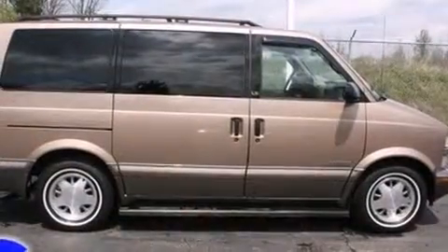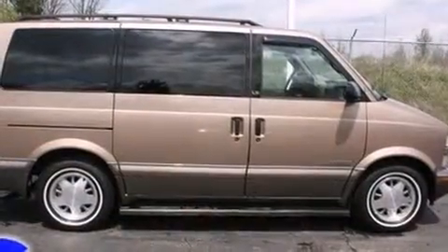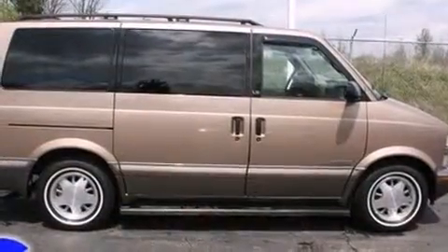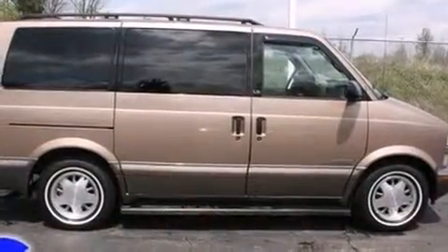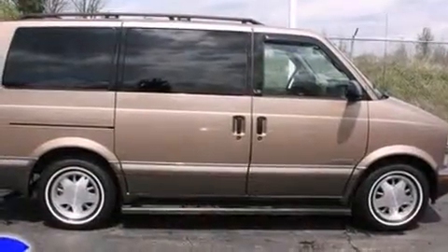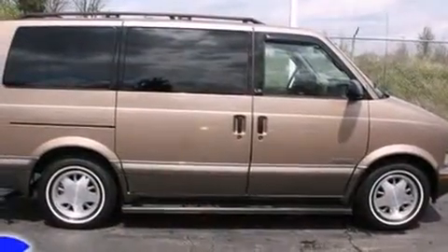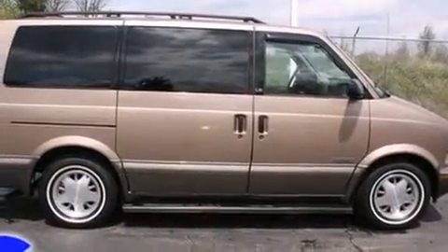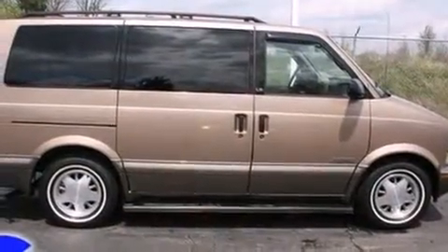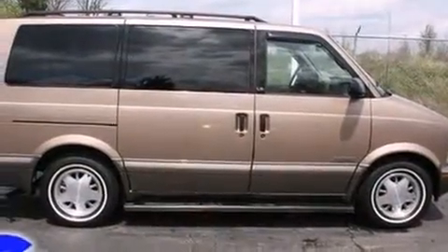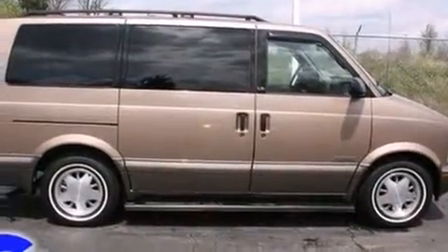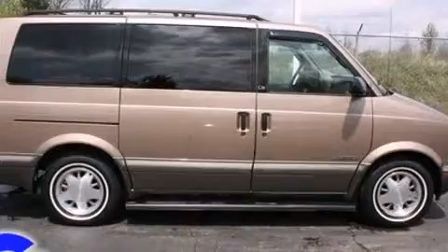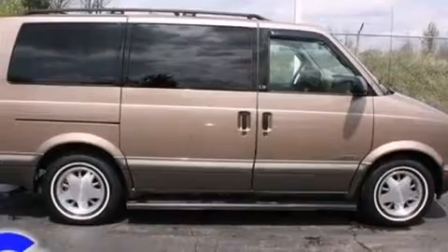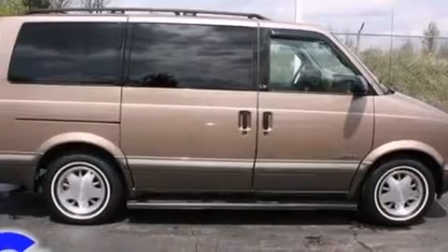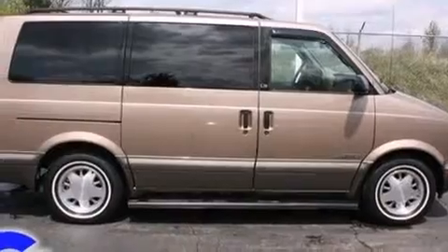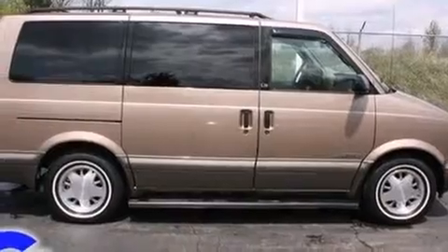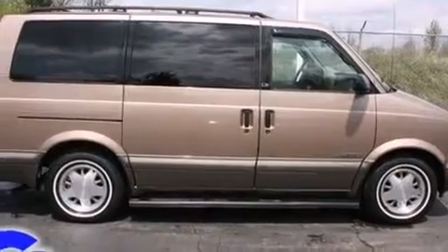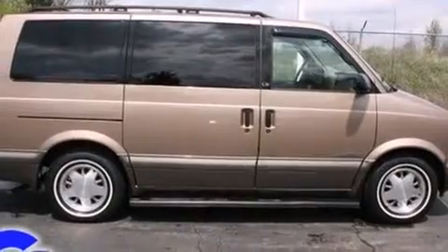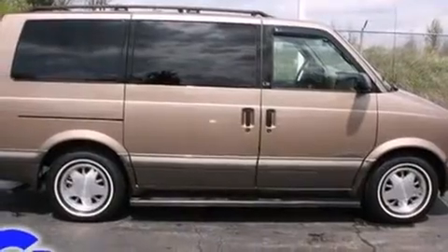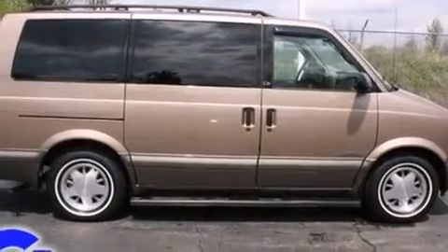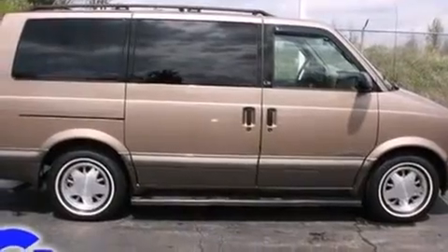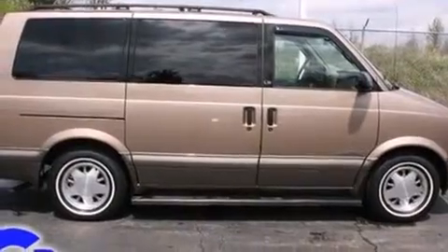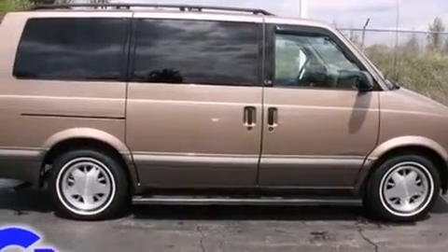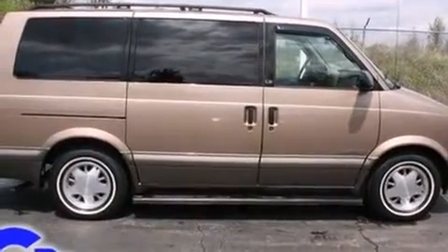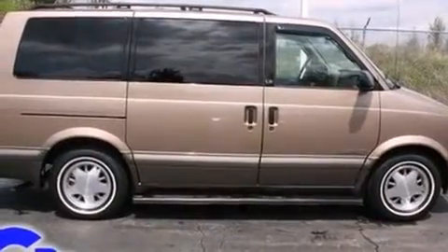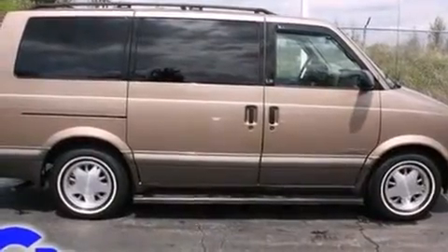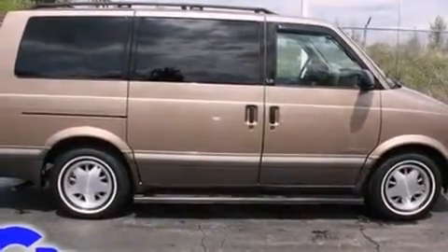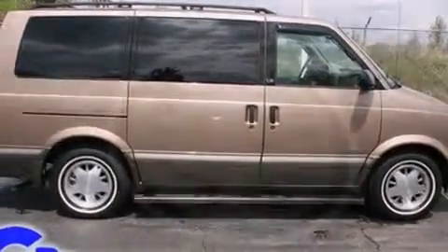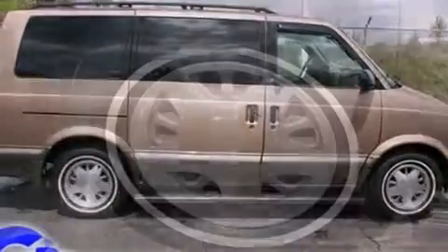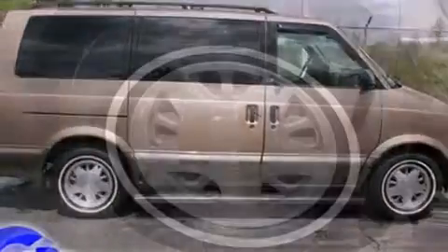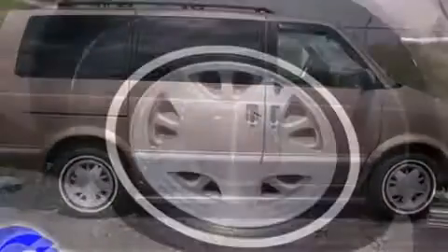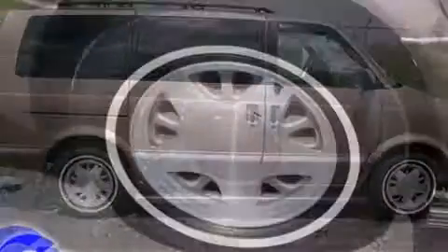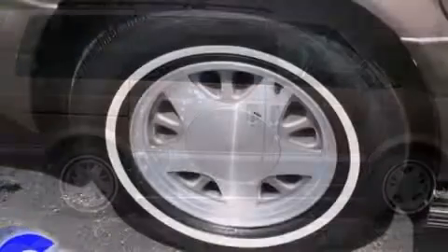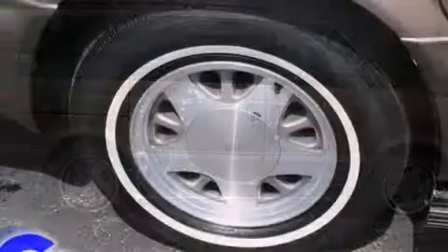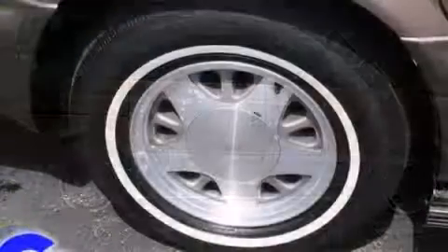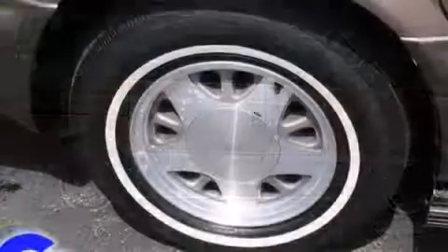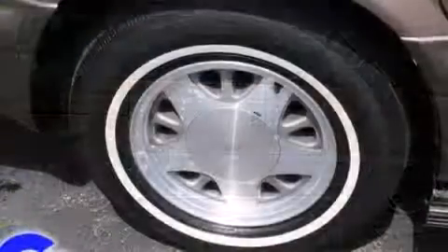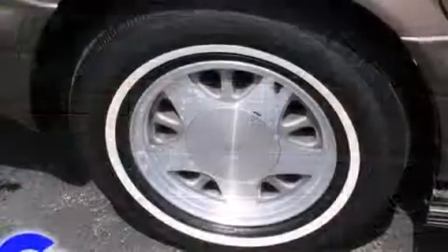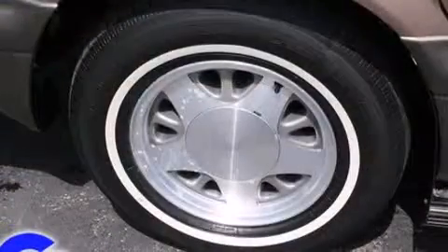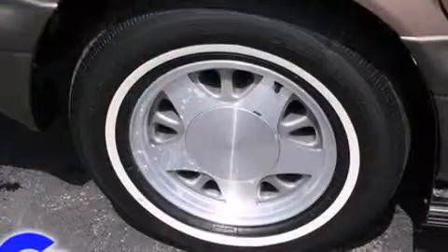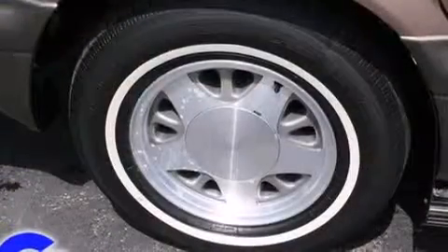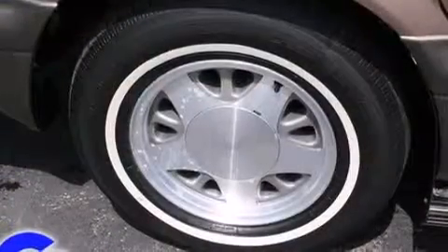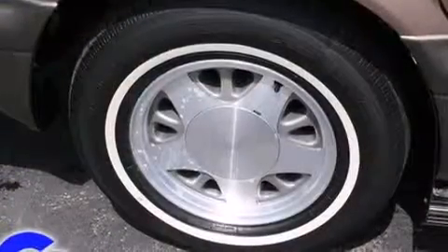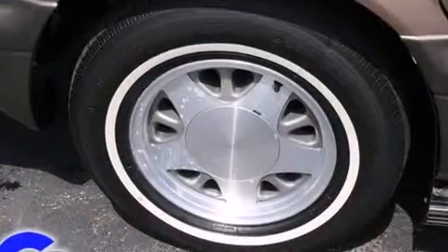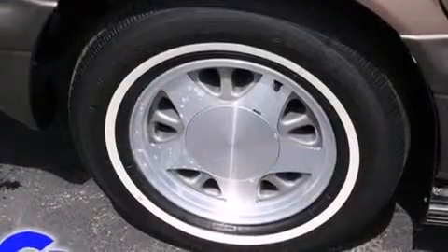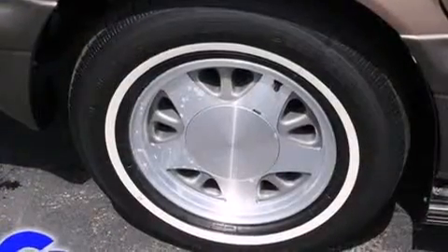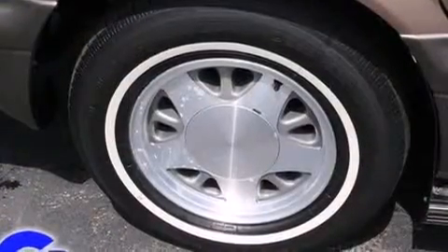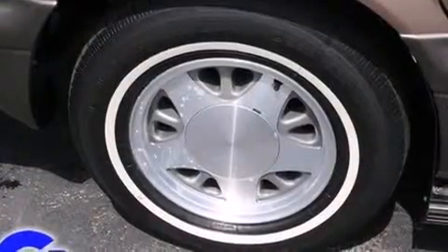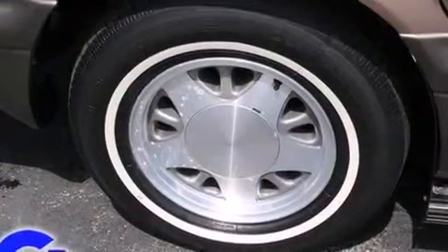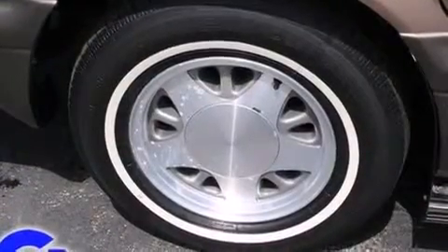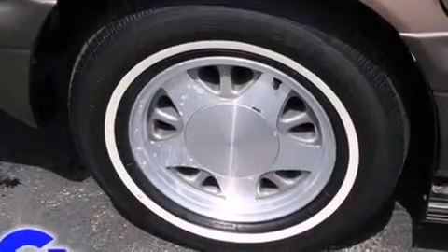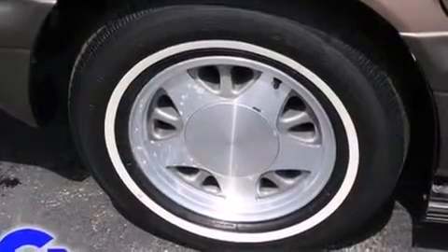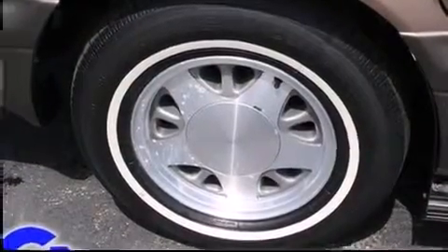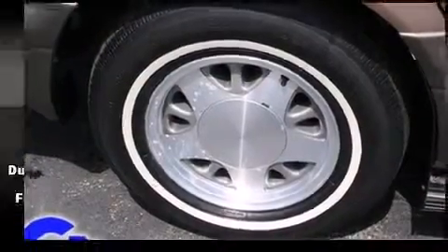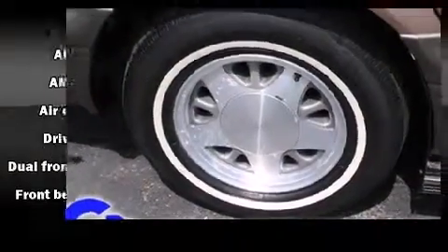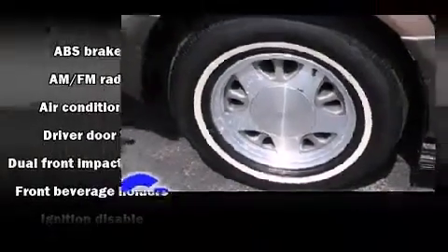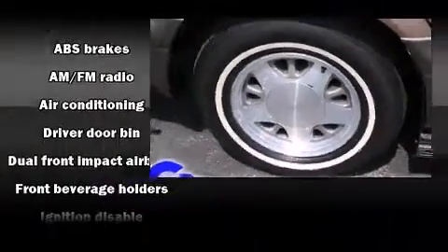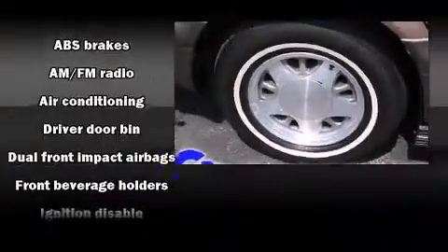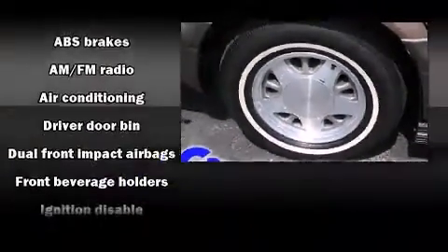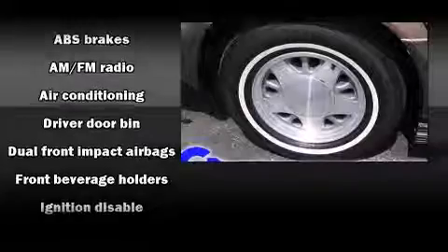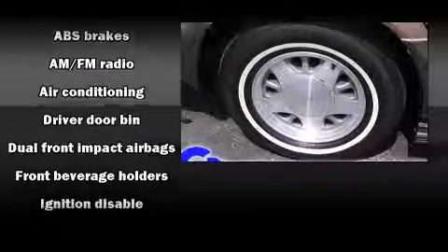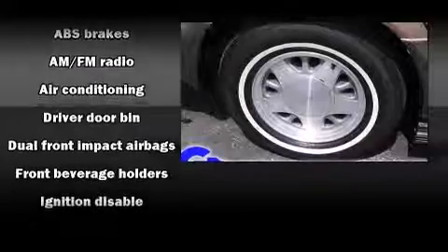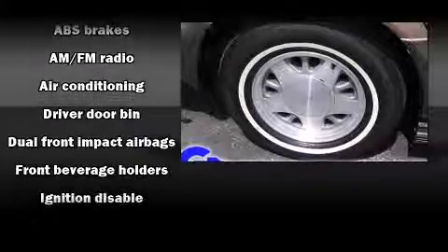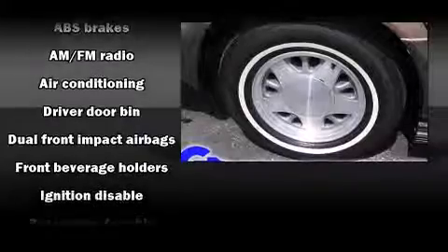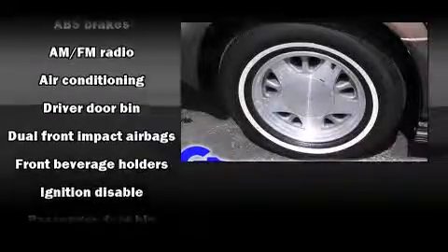Audio features include an AM-FM radio, a cassette player, and two speakers providing excellent sound throughout the cabin.